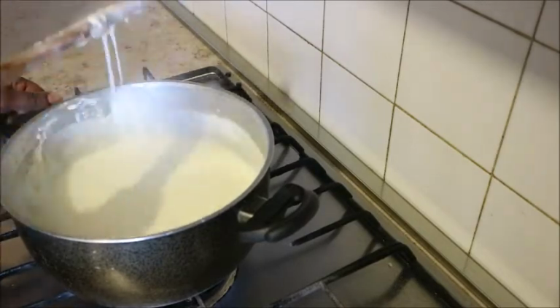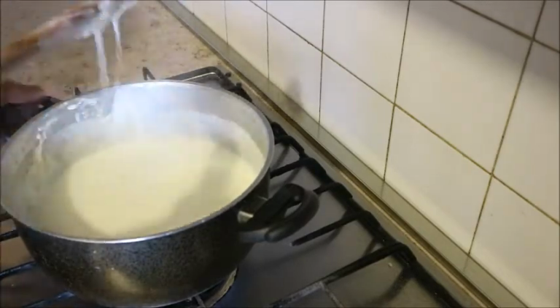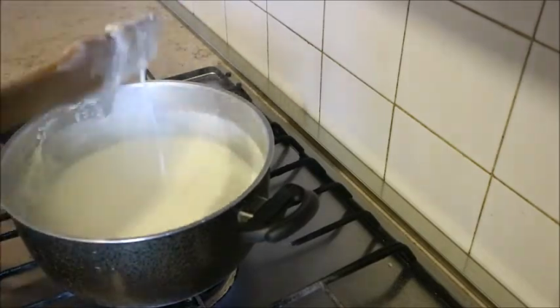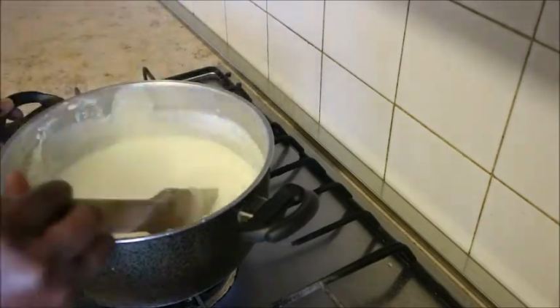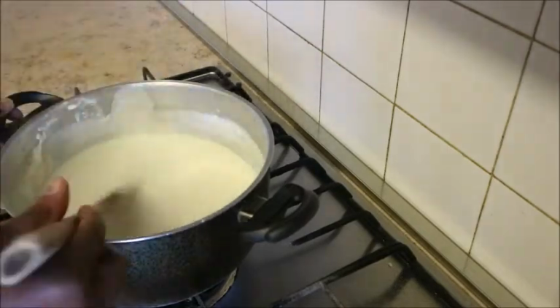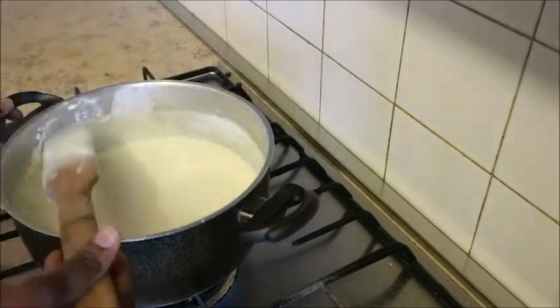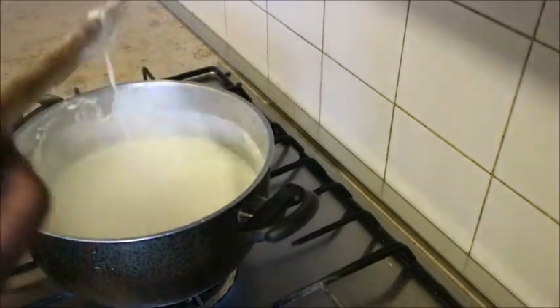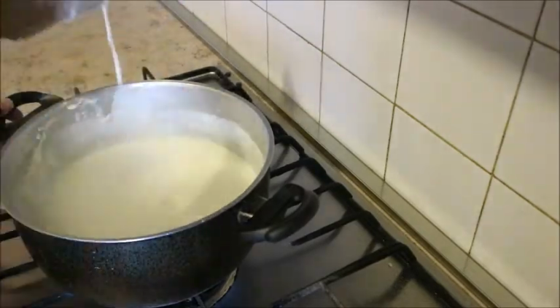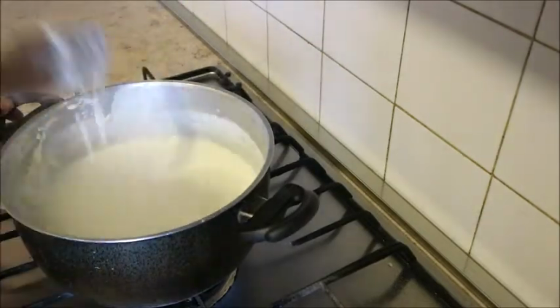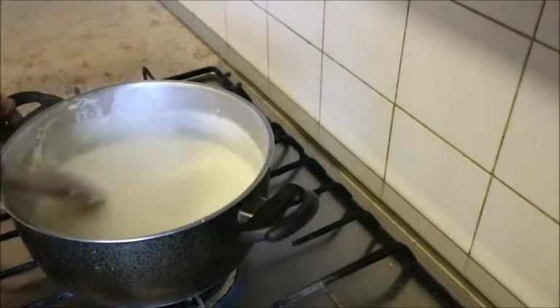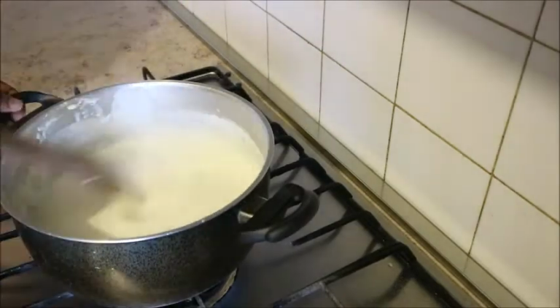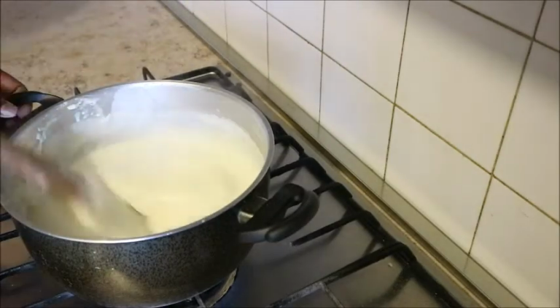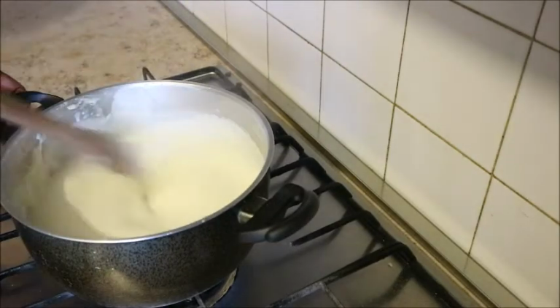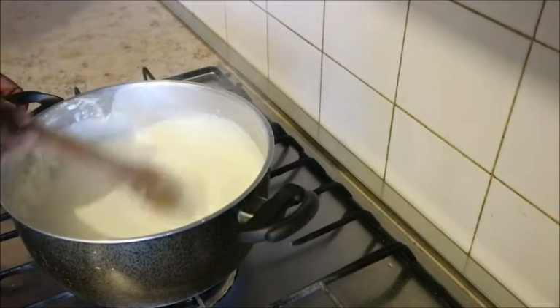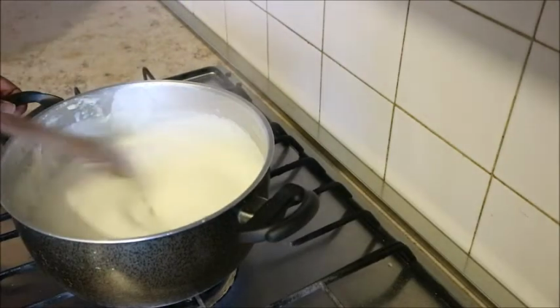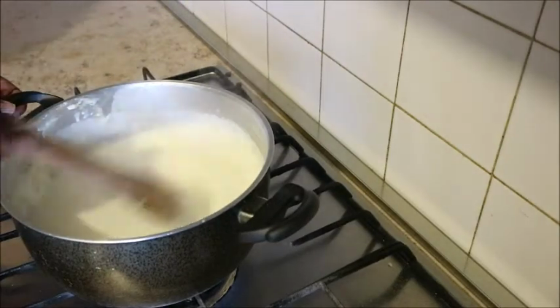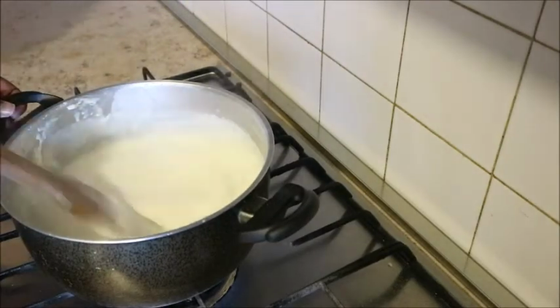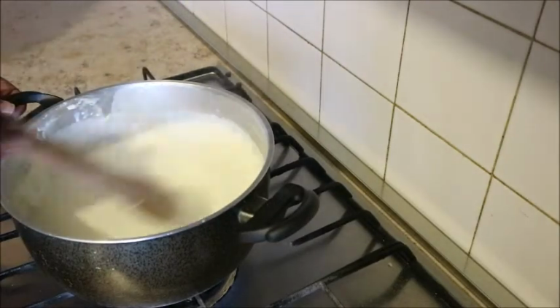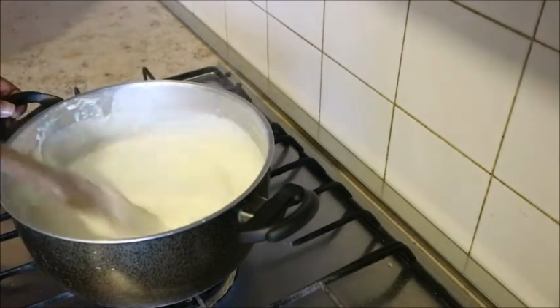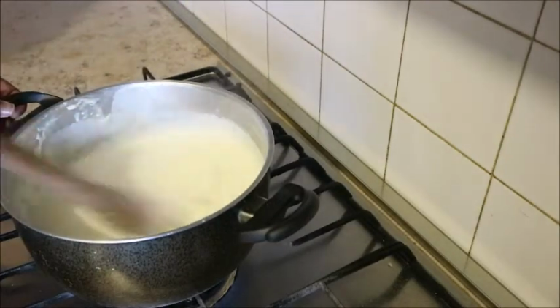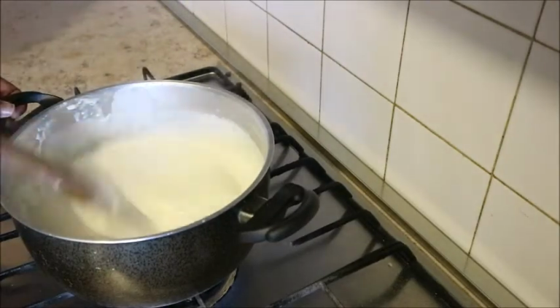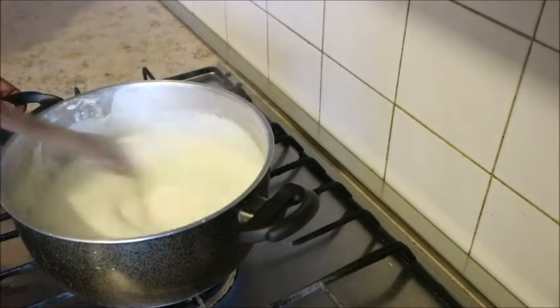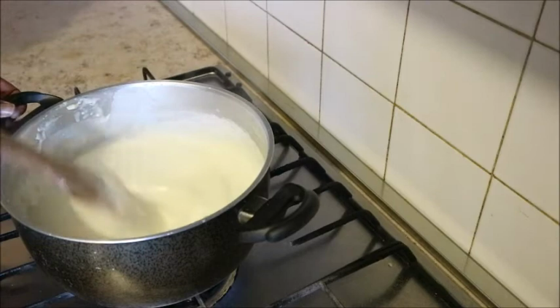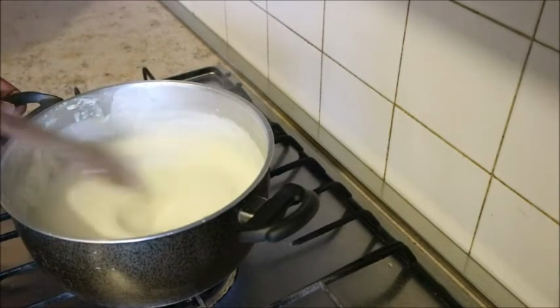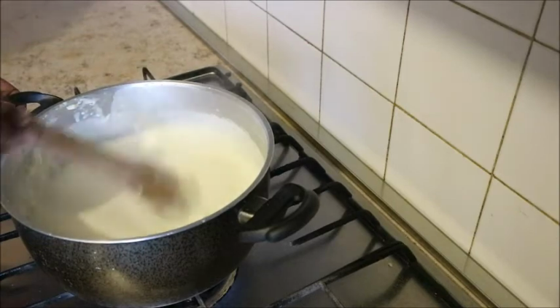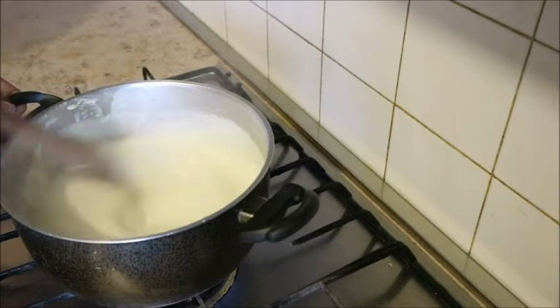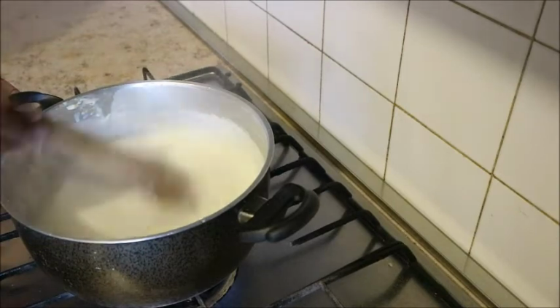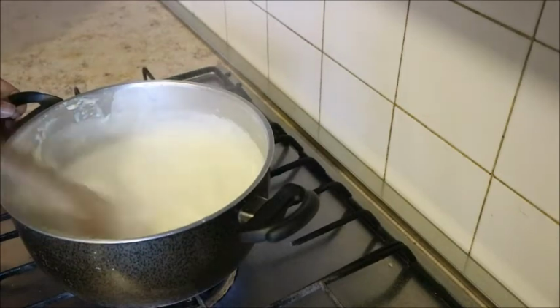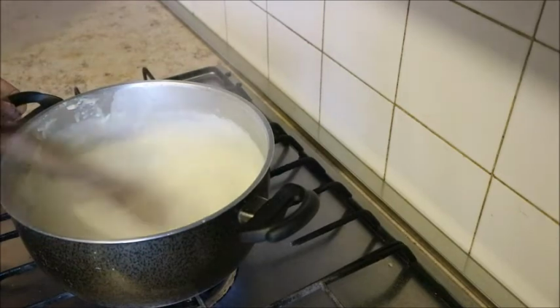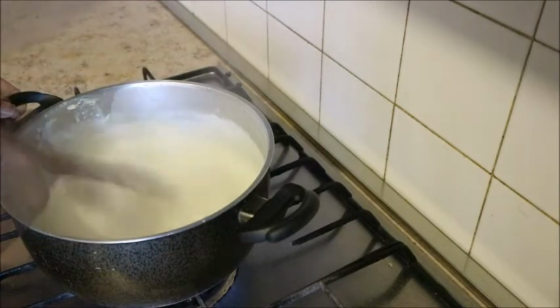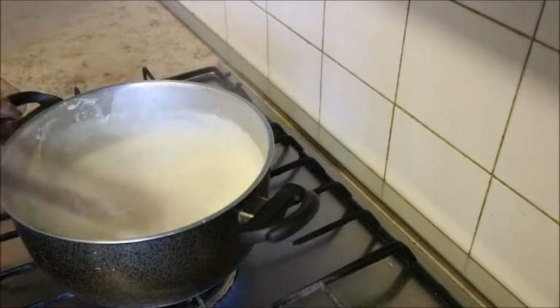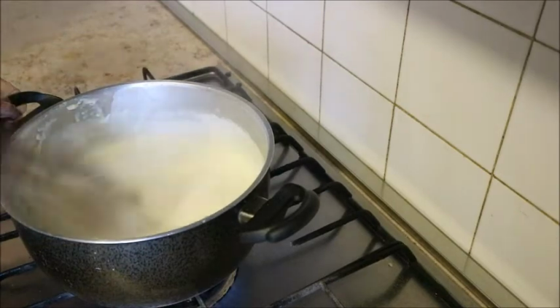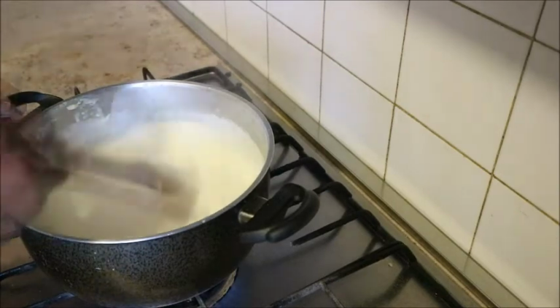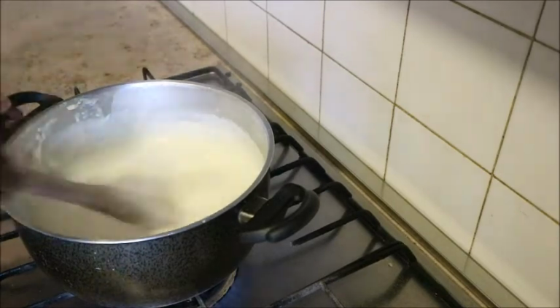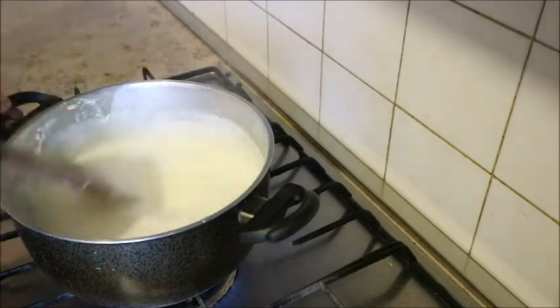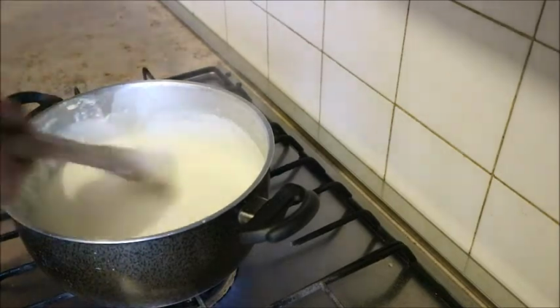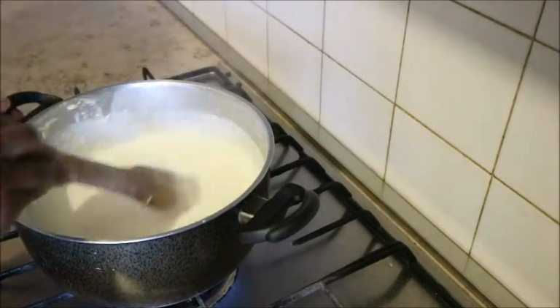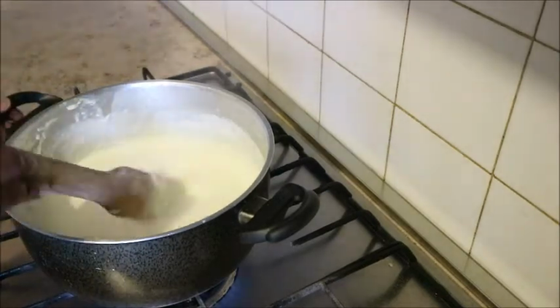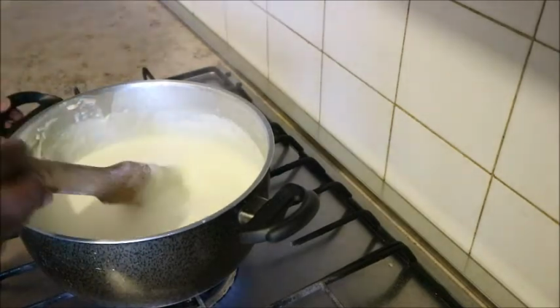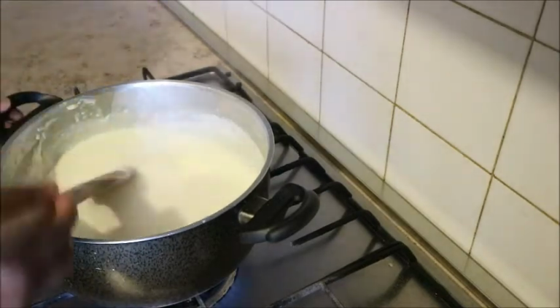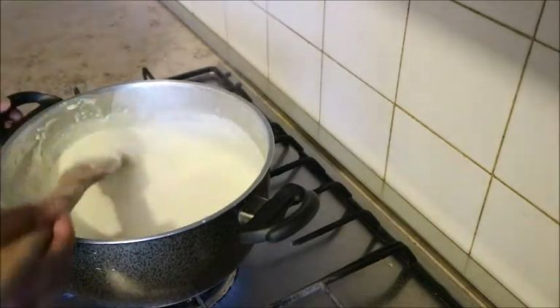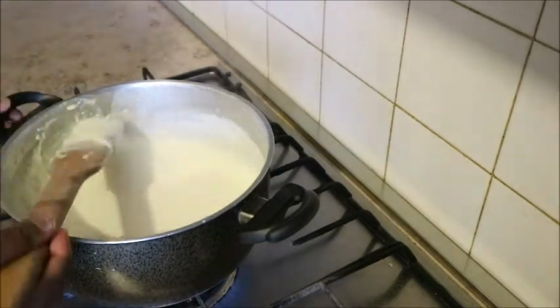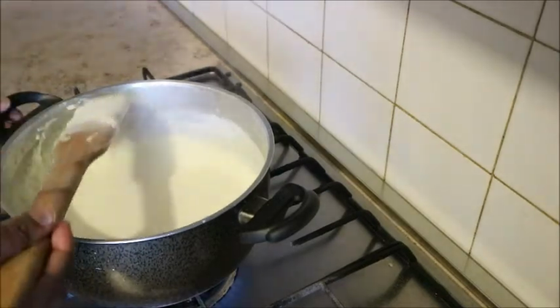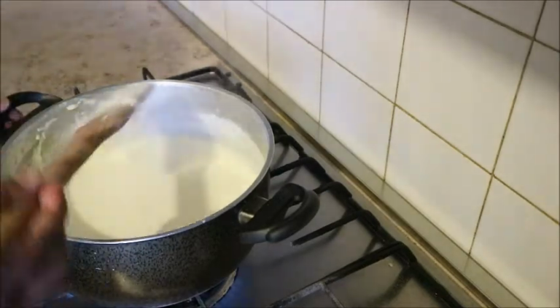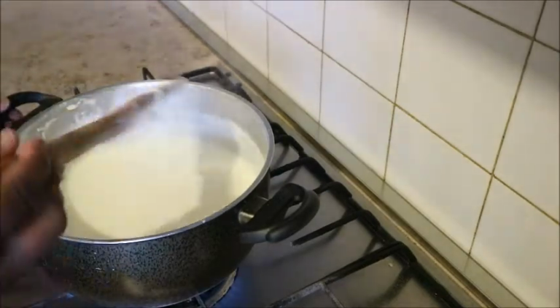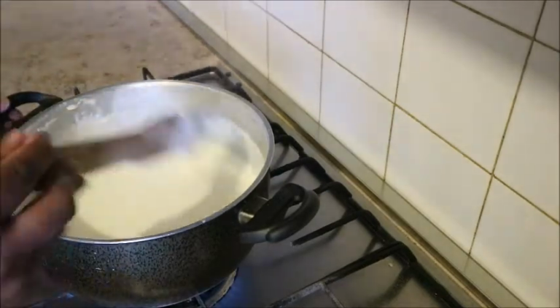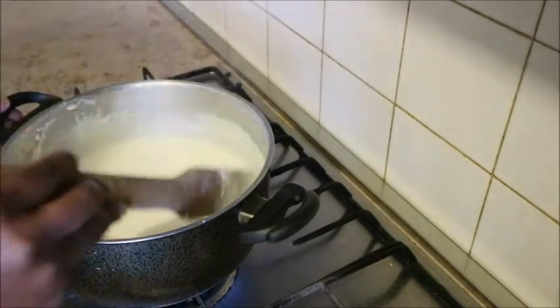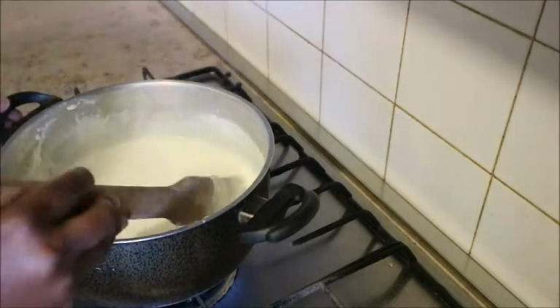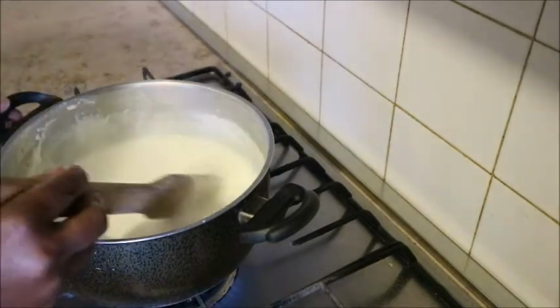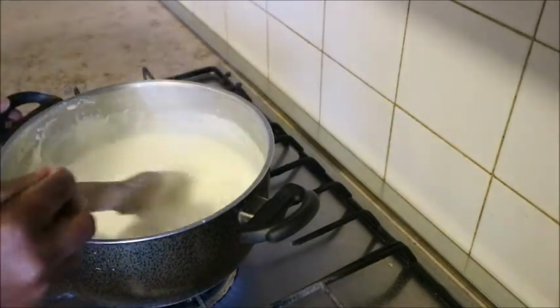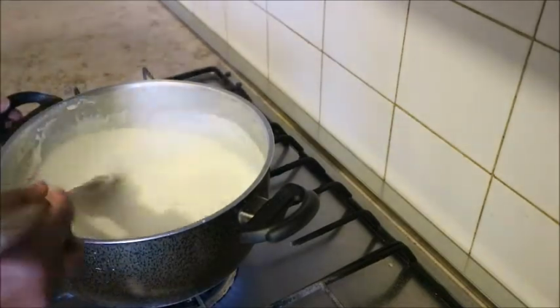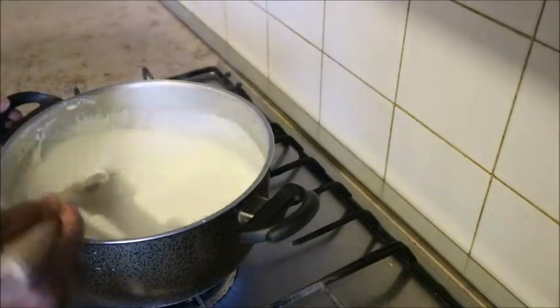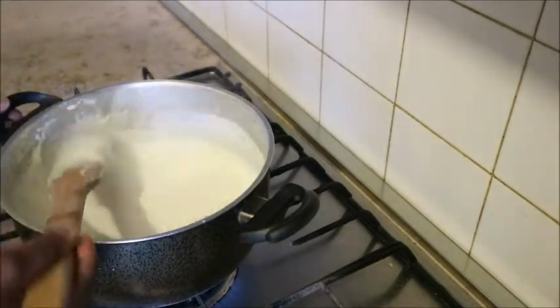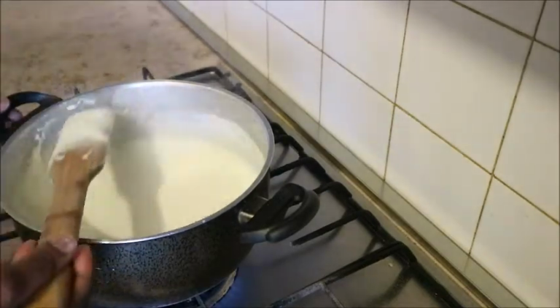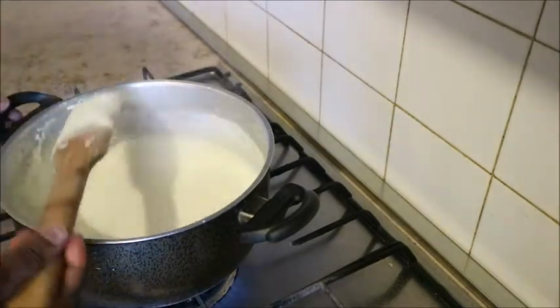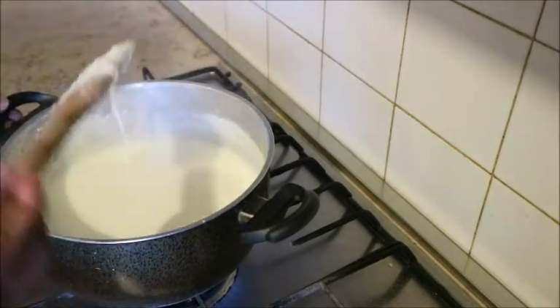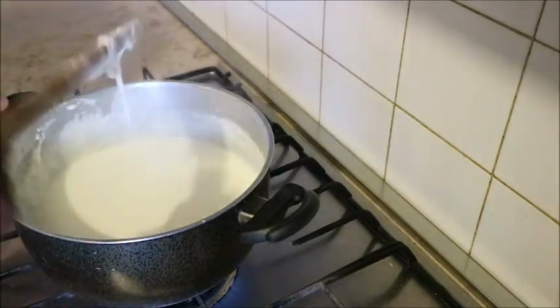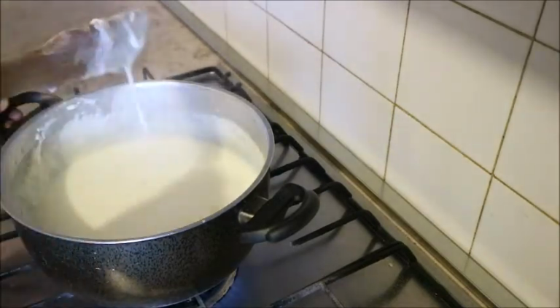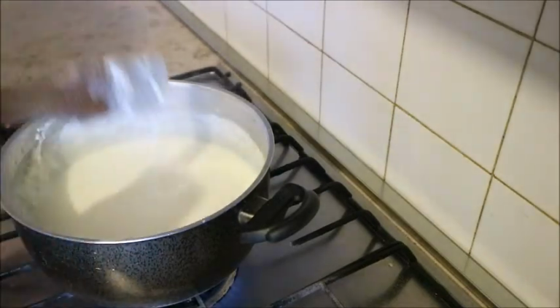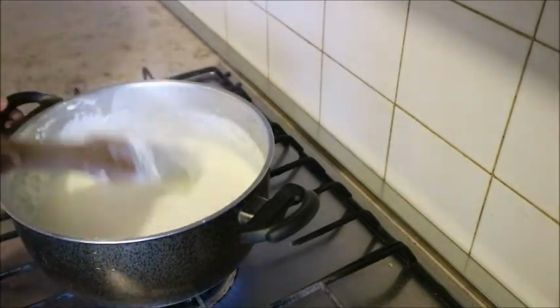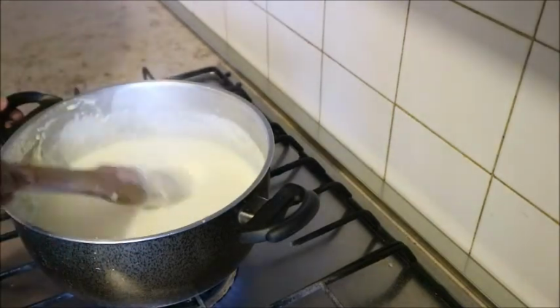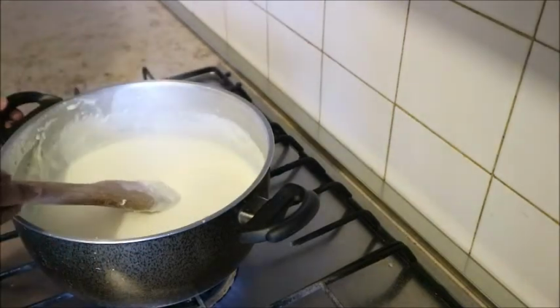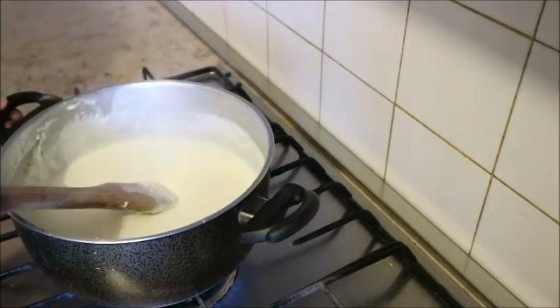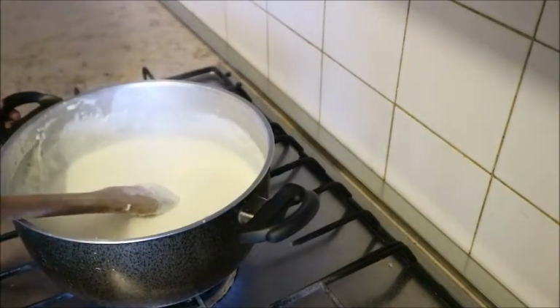It's not going to be too thick and it's not also going to be too light. And that is it — my bechamel is ready.